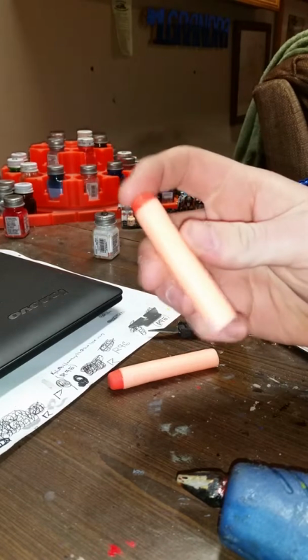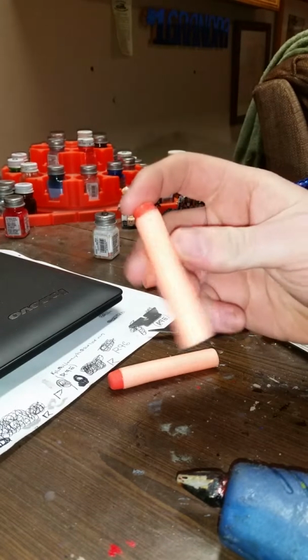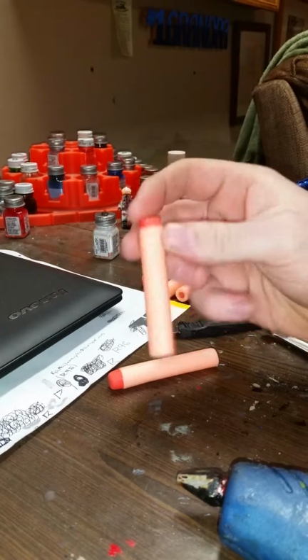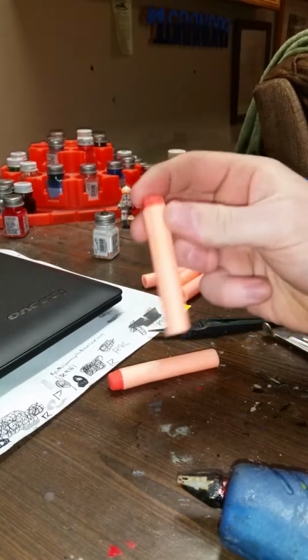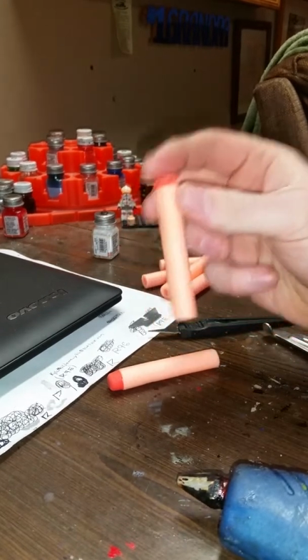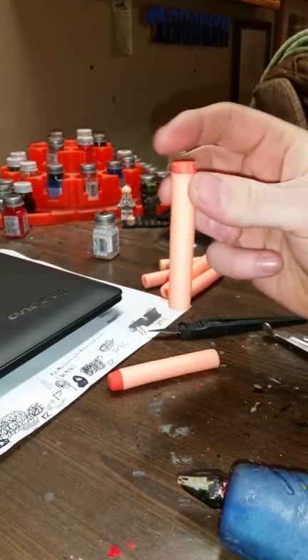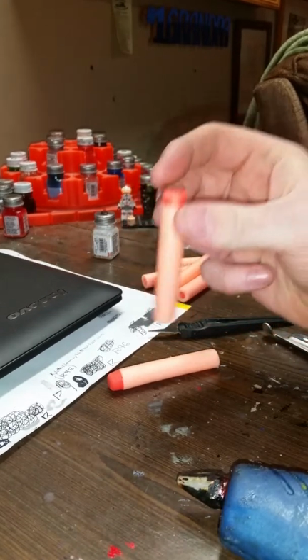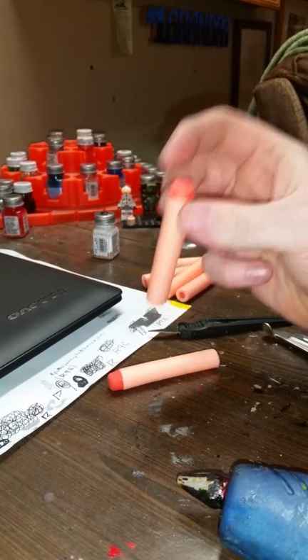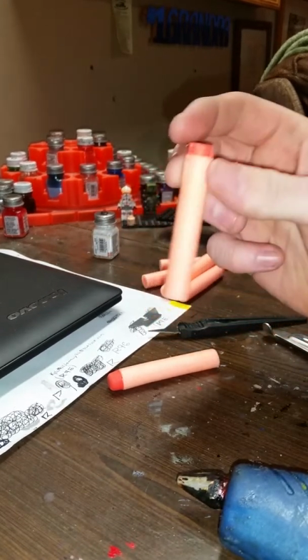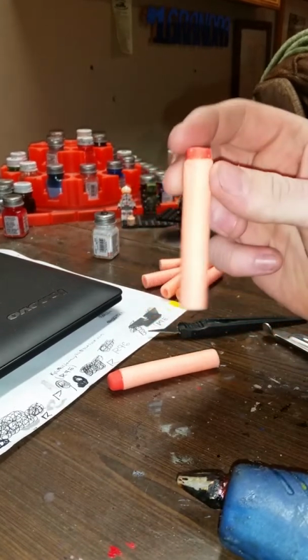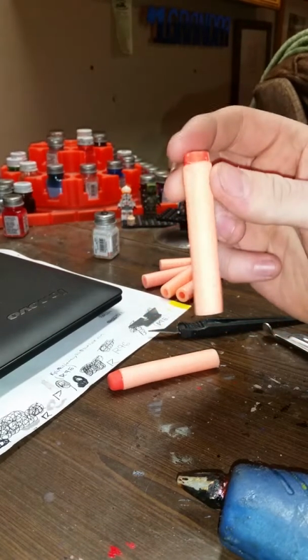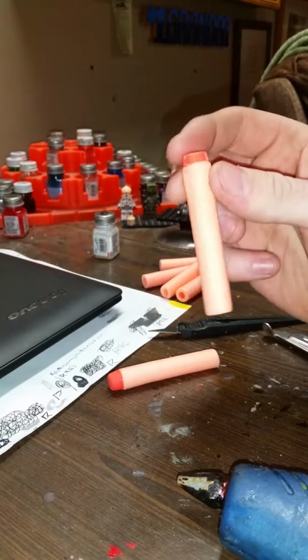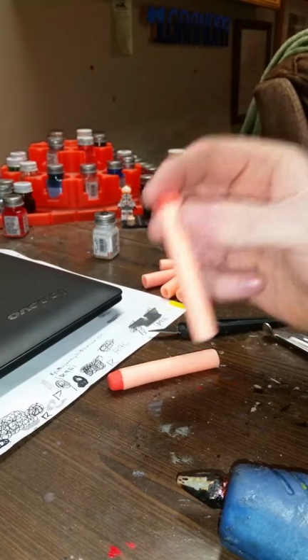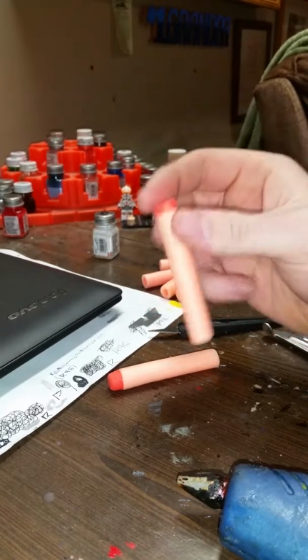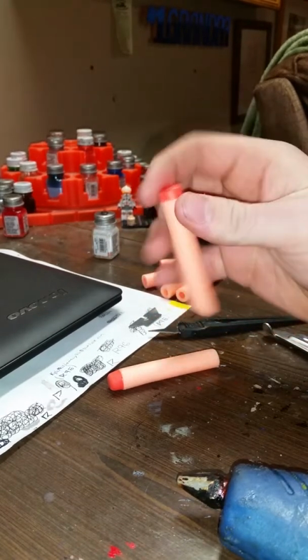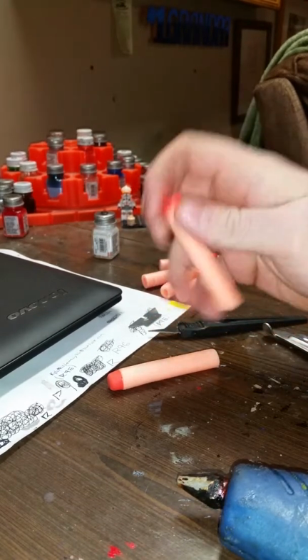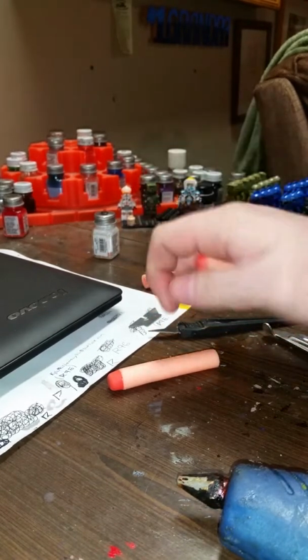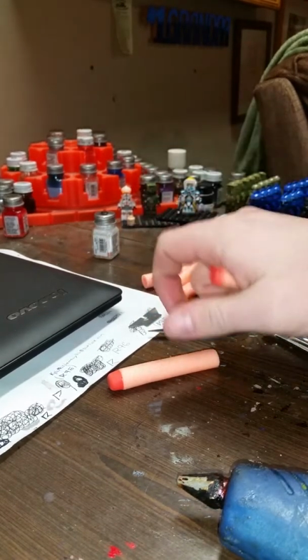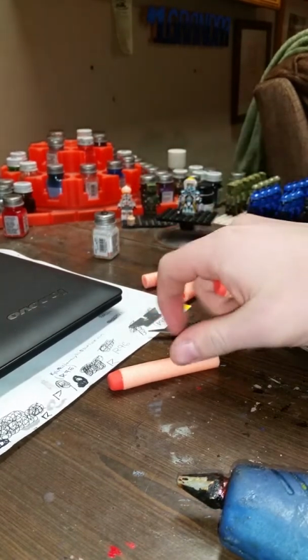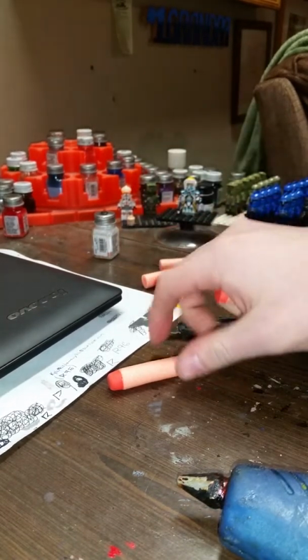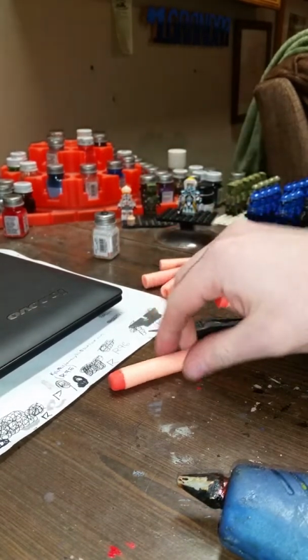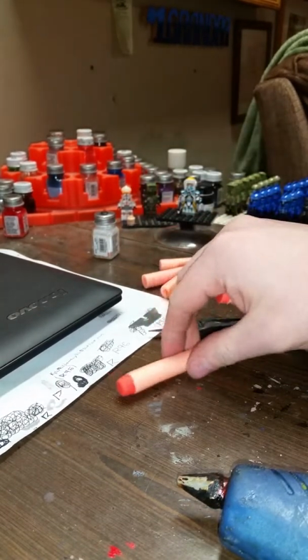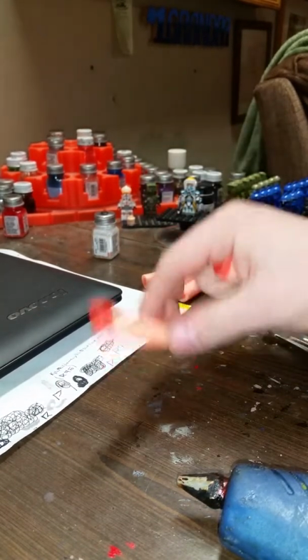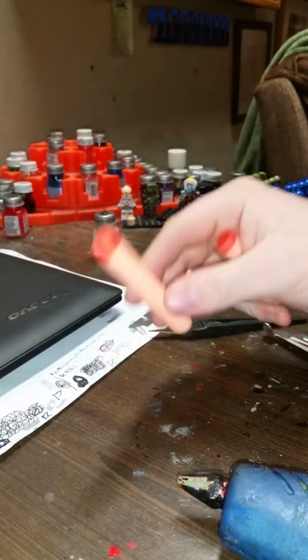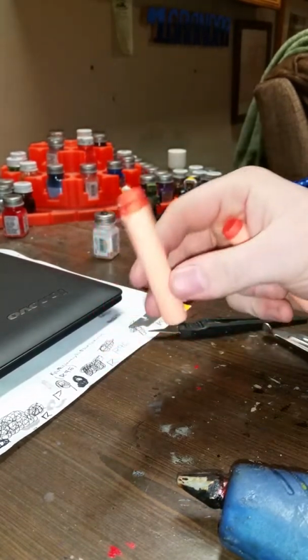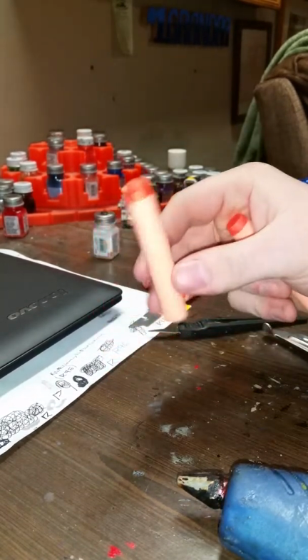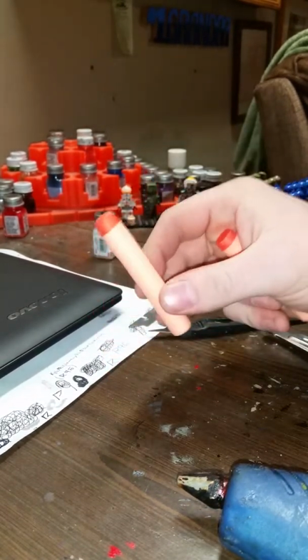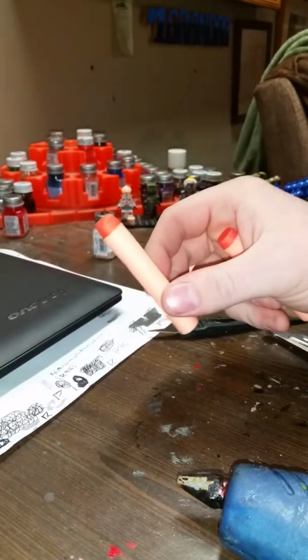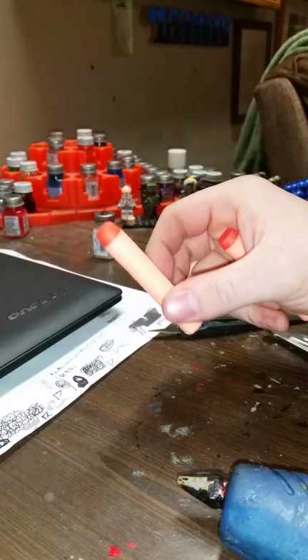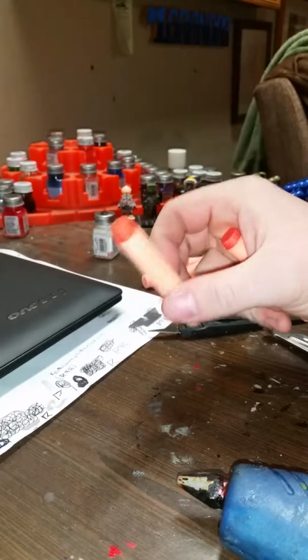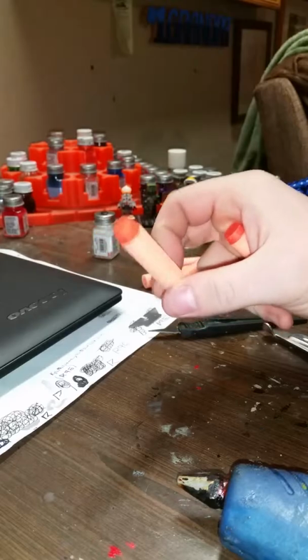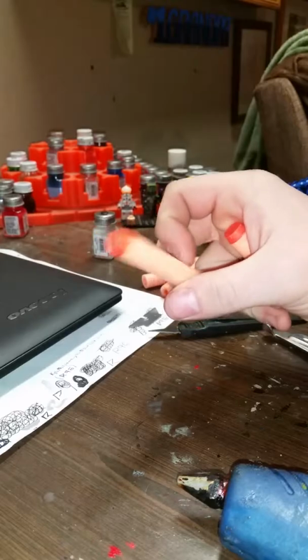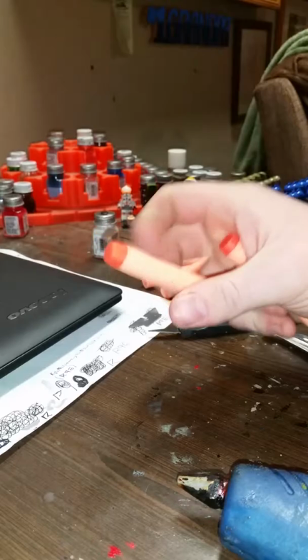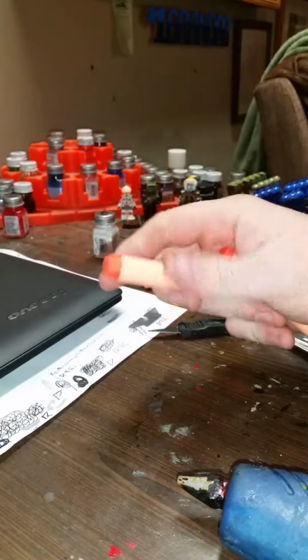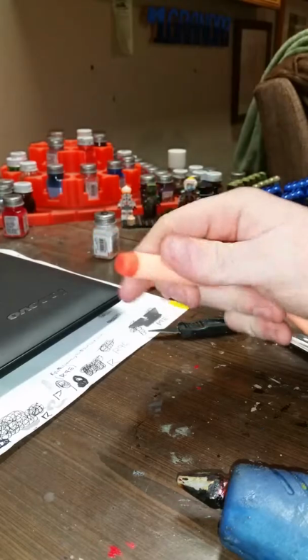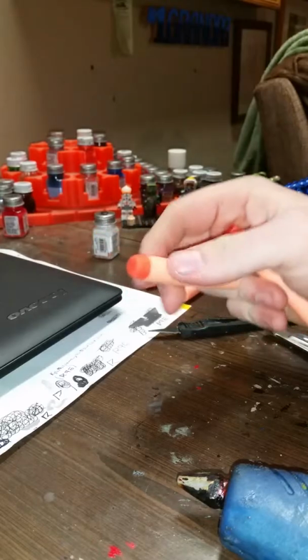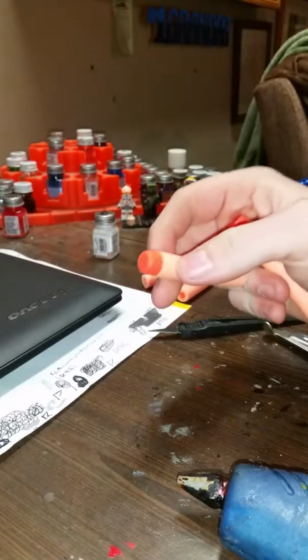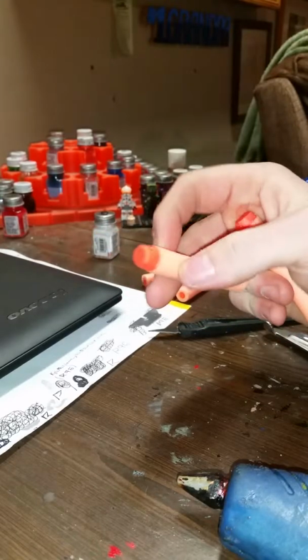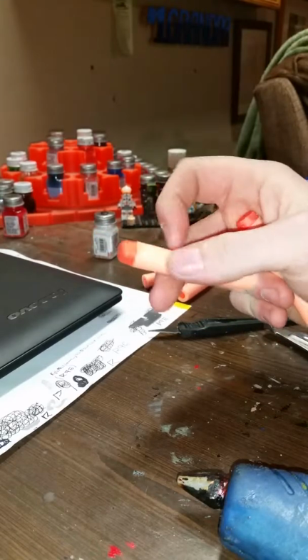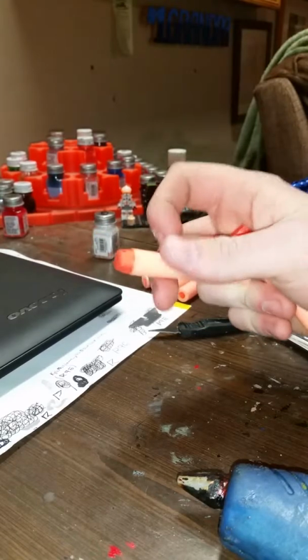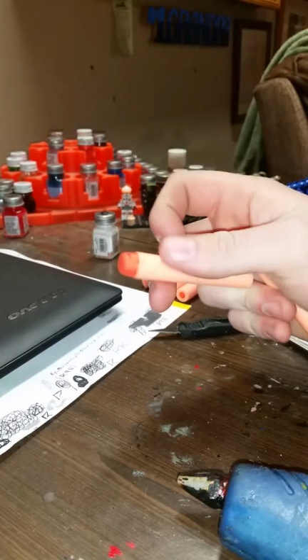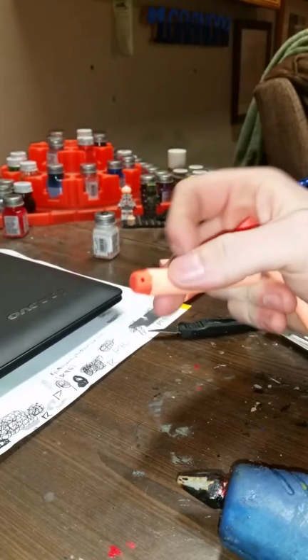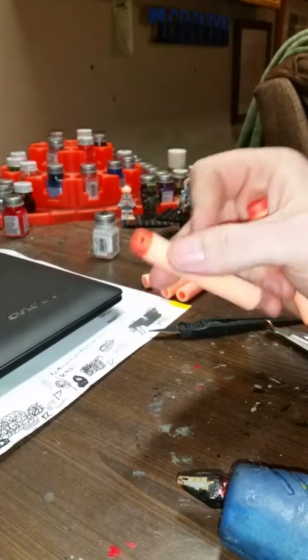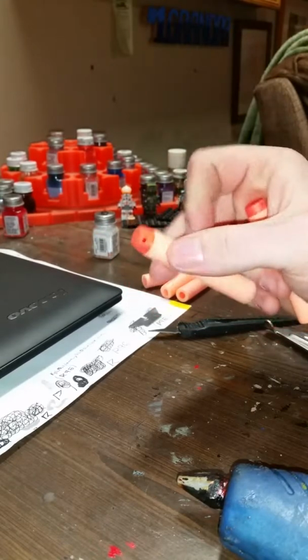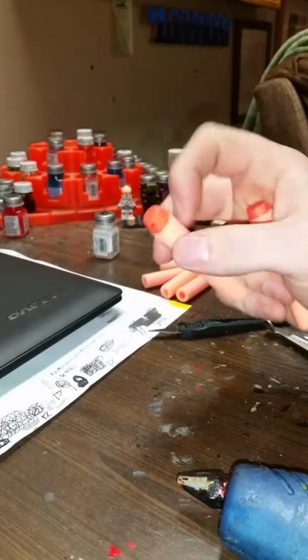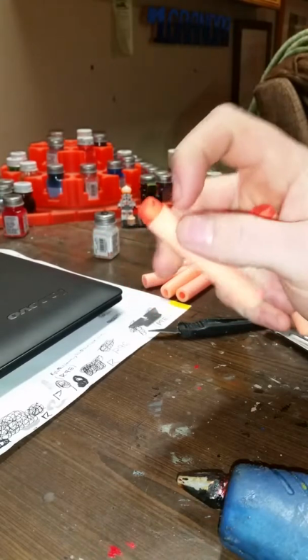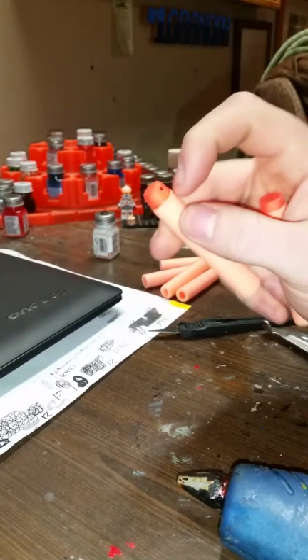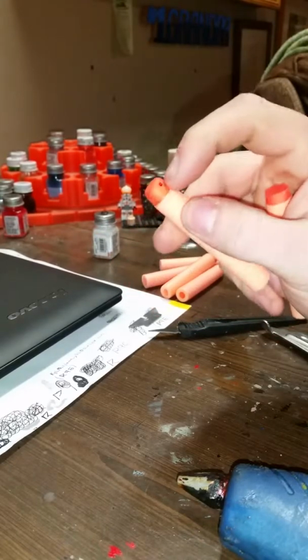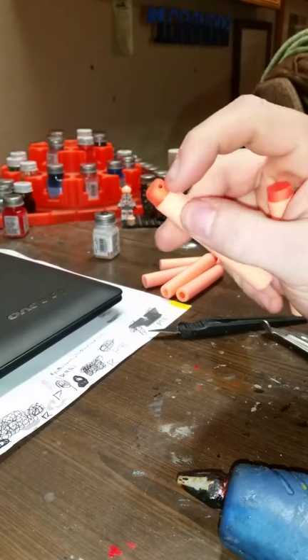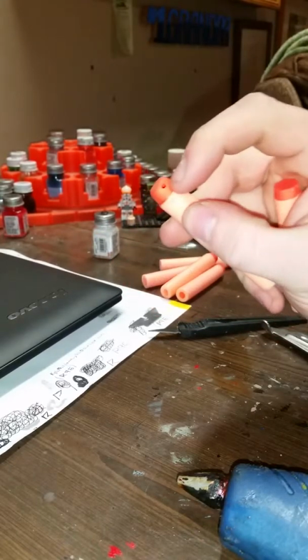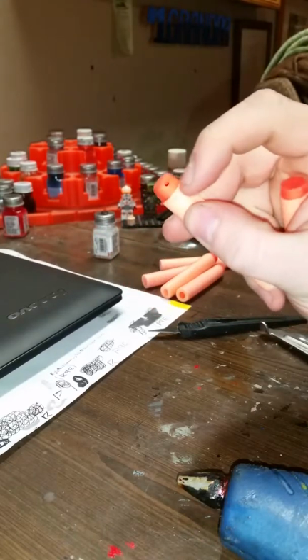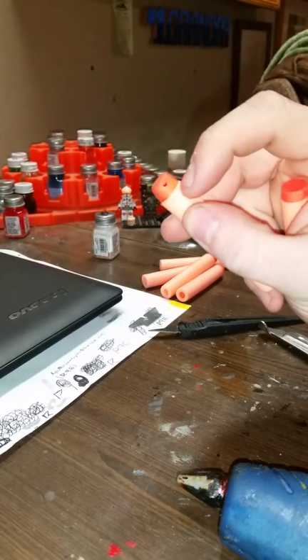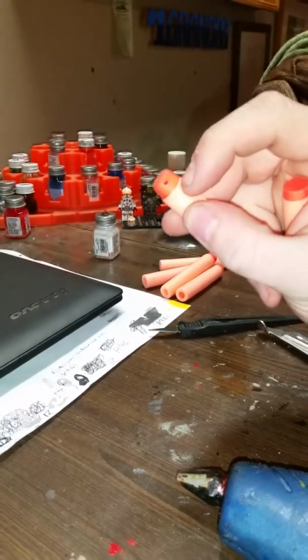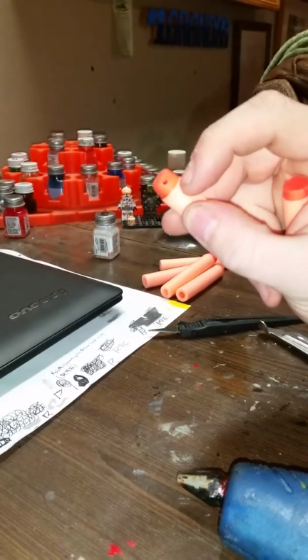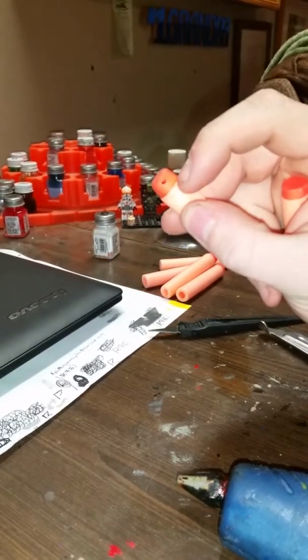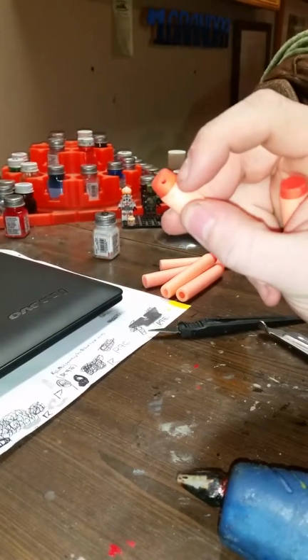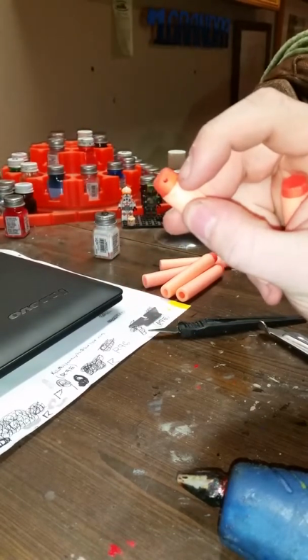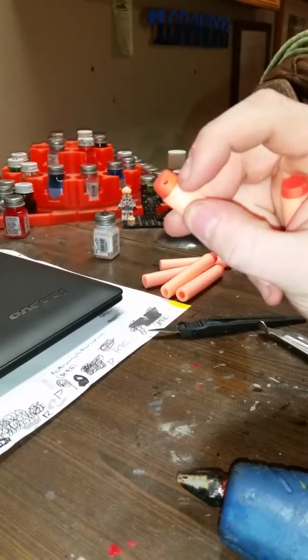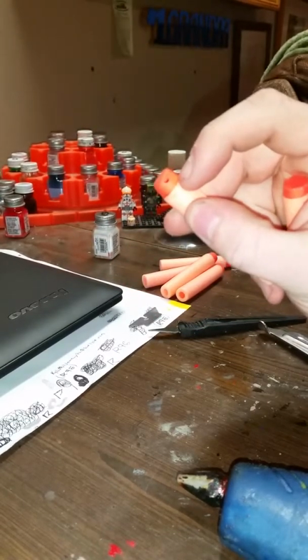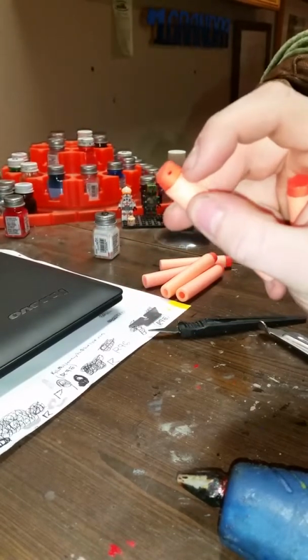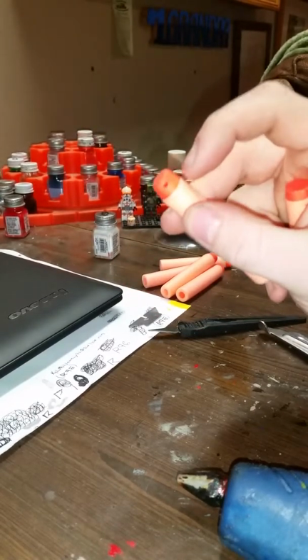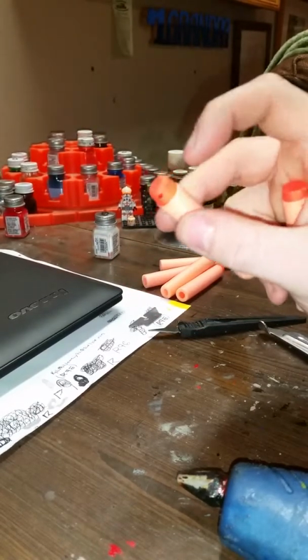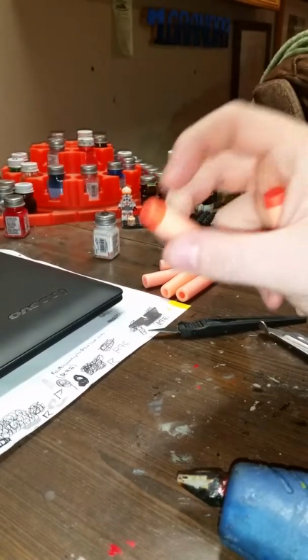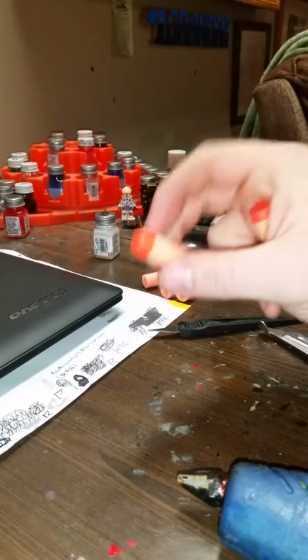These actually fly very, very well. A lot better than the pinhole in the side of the Elite Dart here, as you can see.